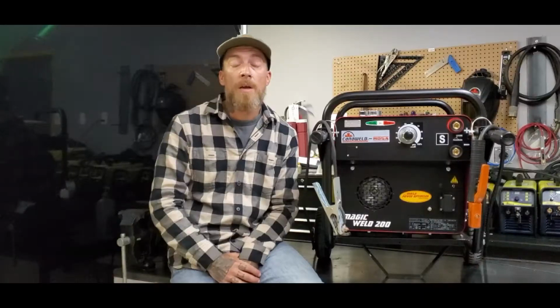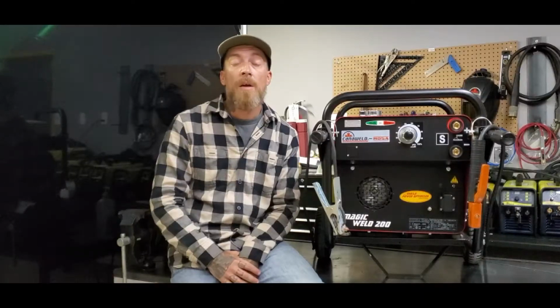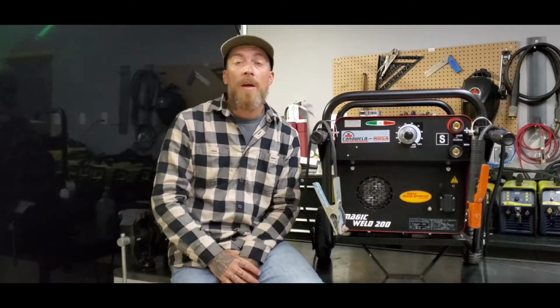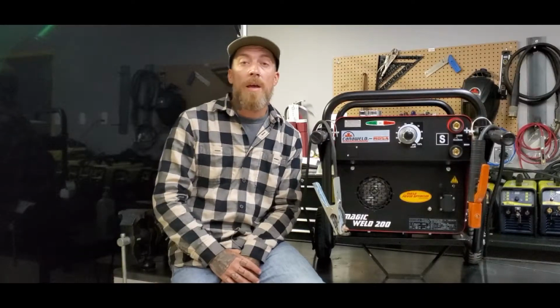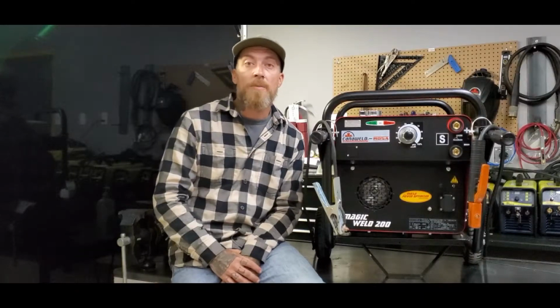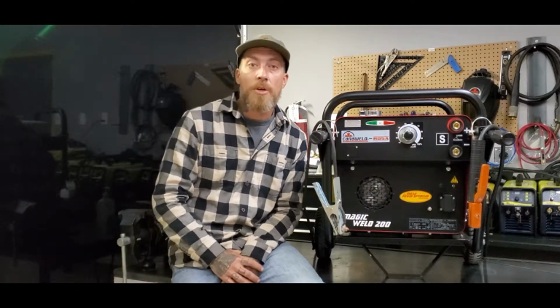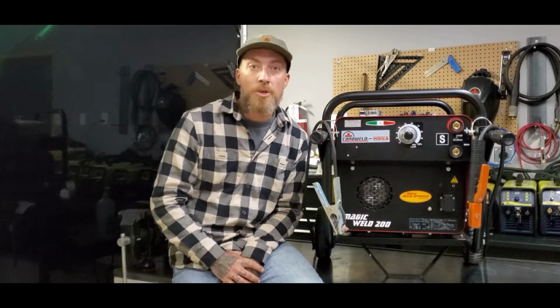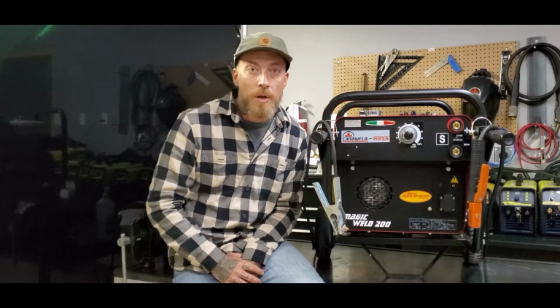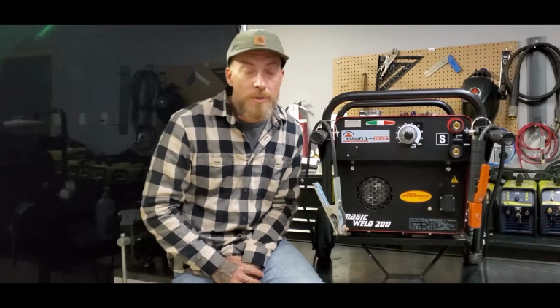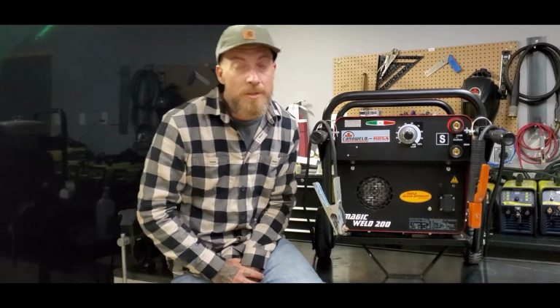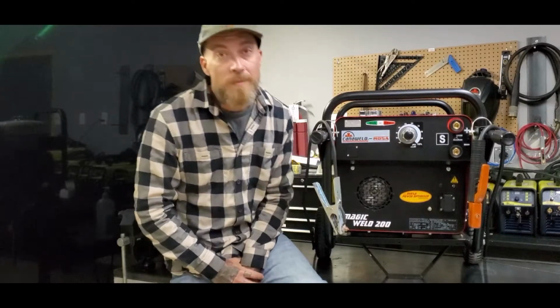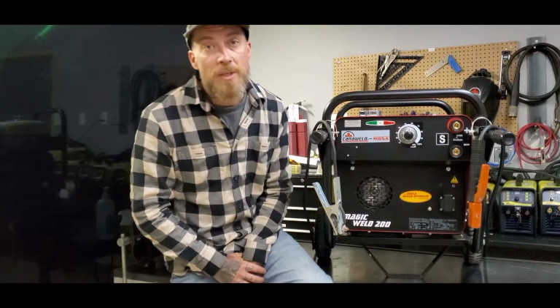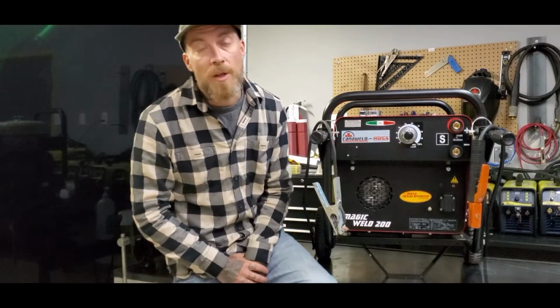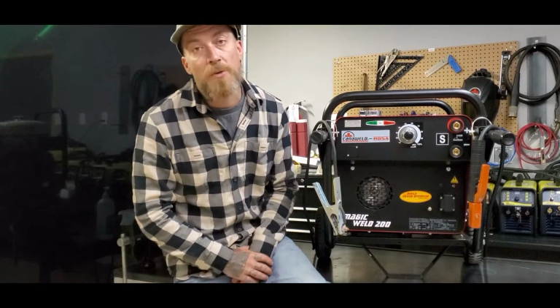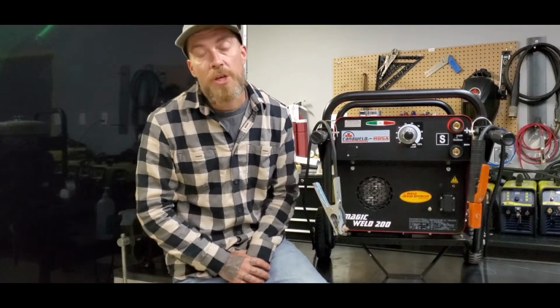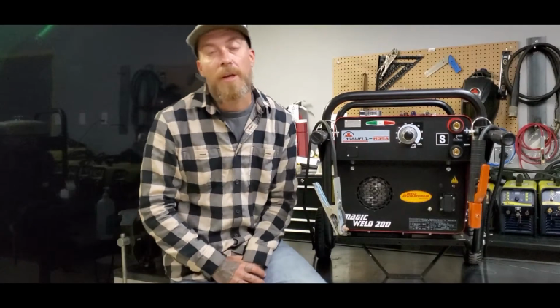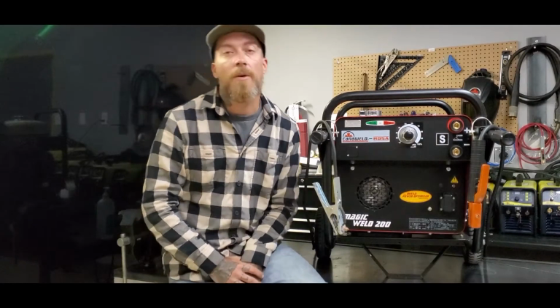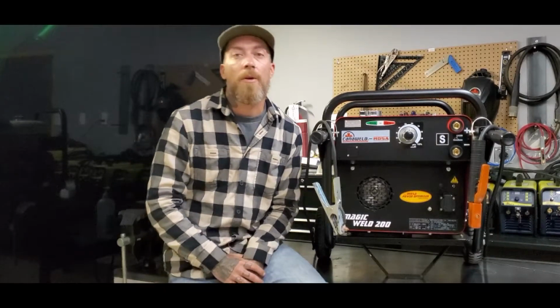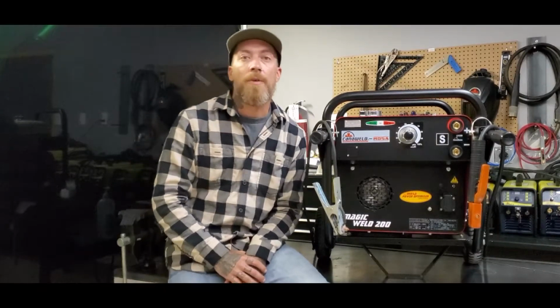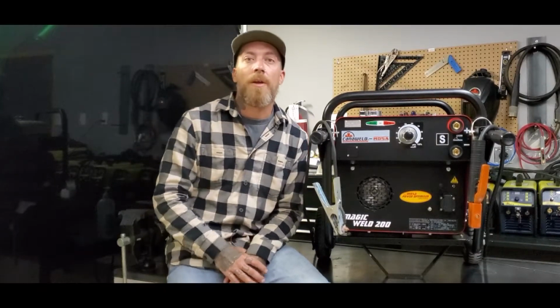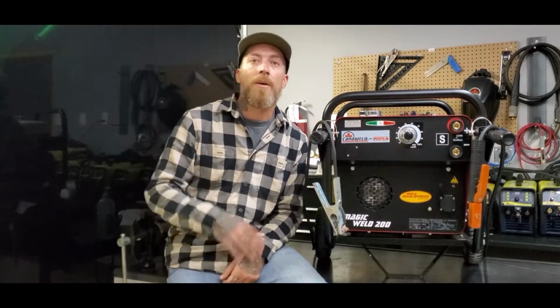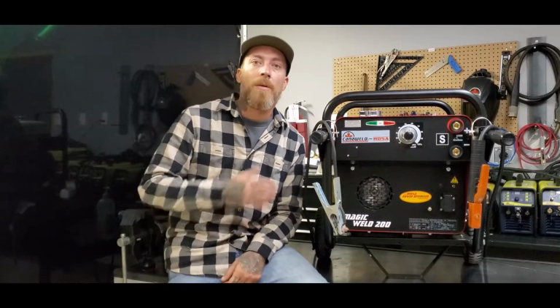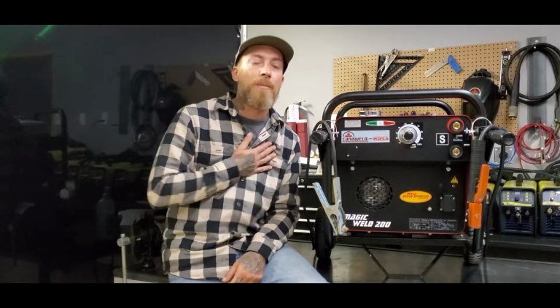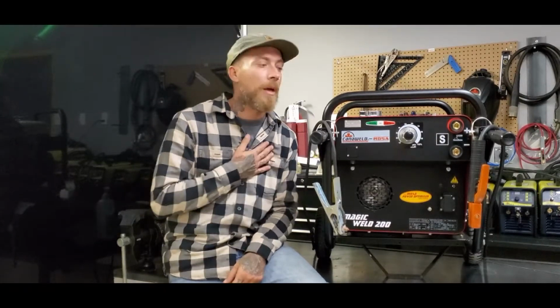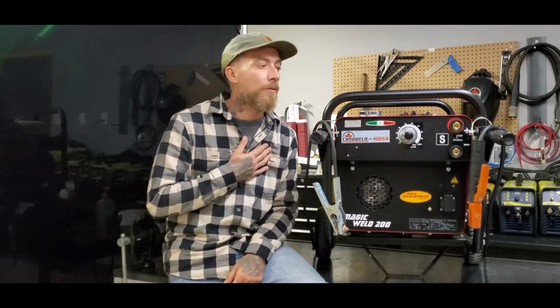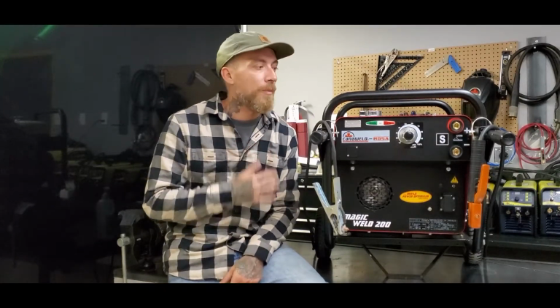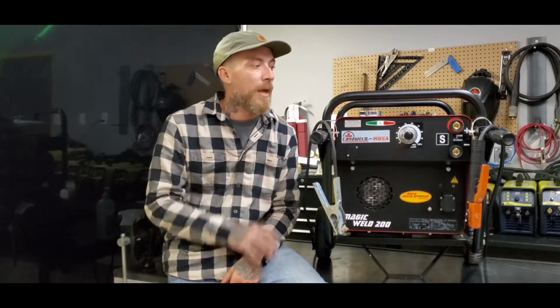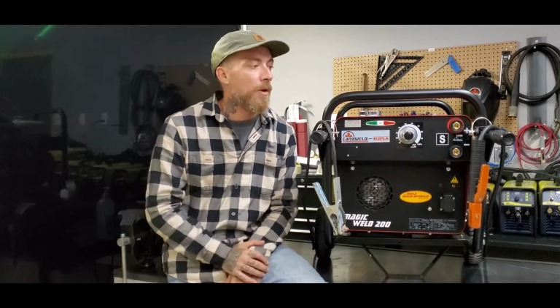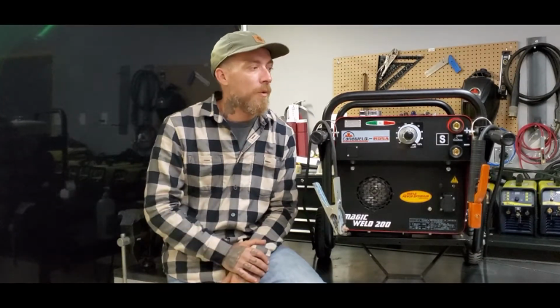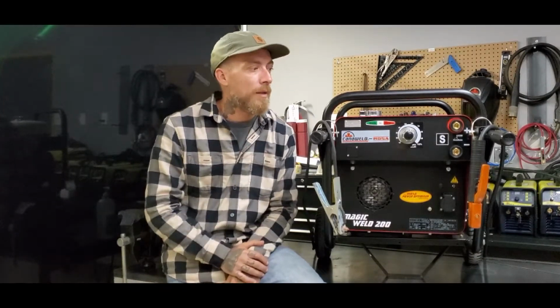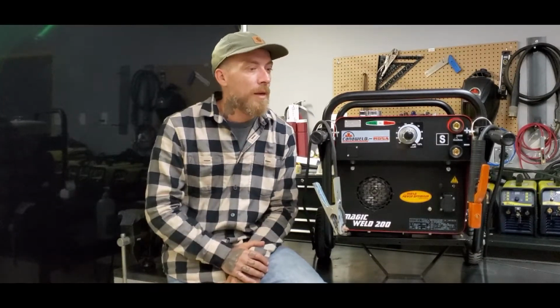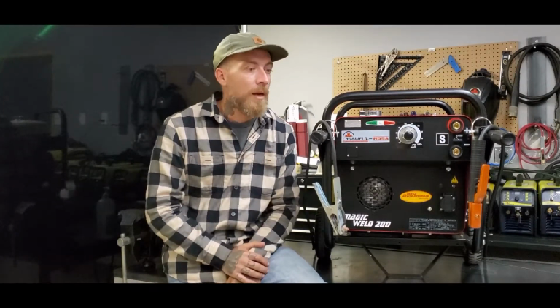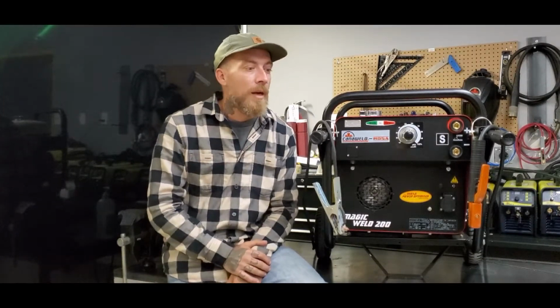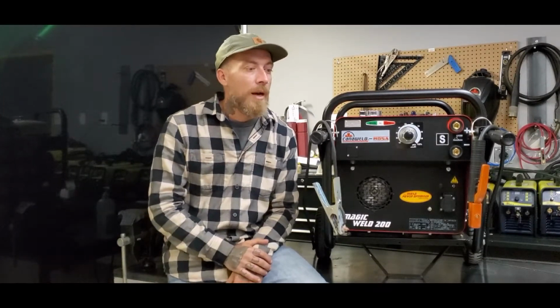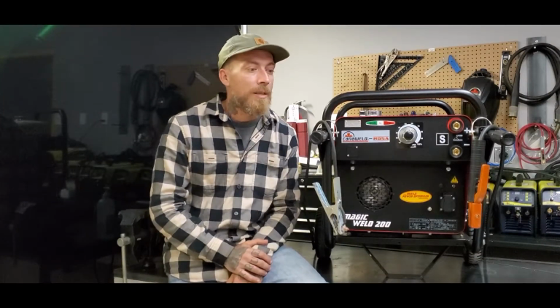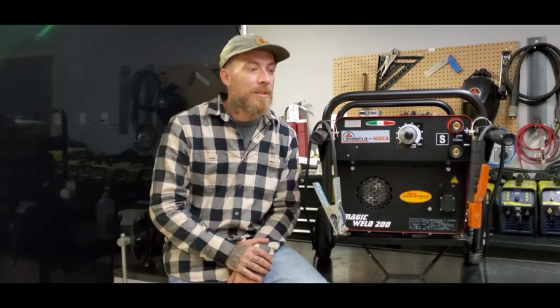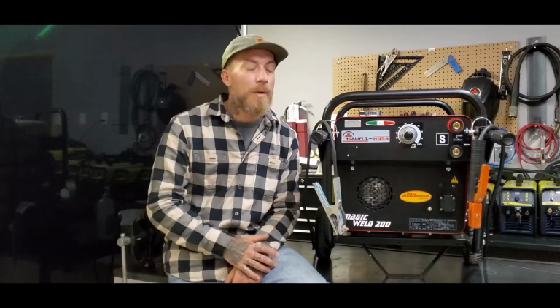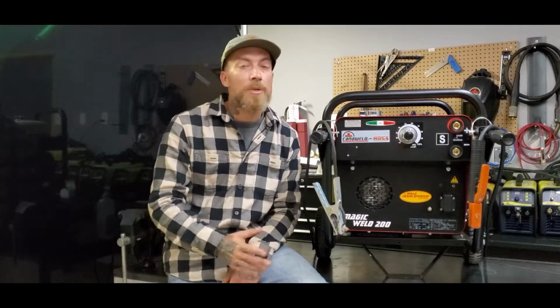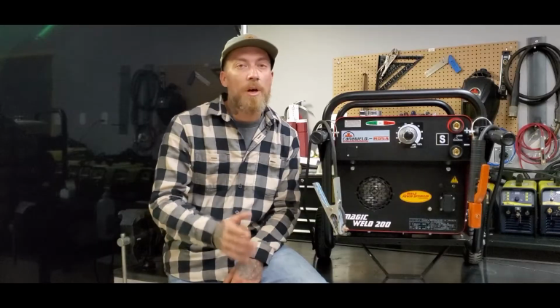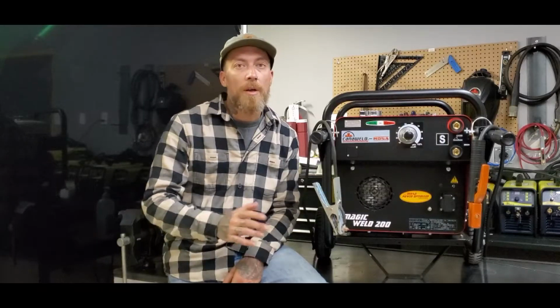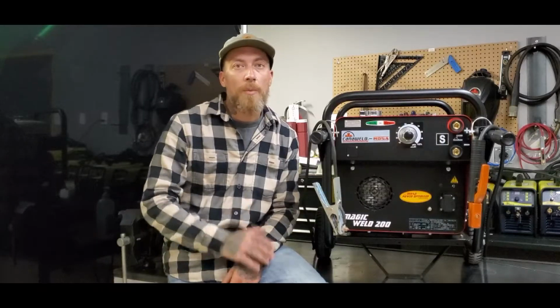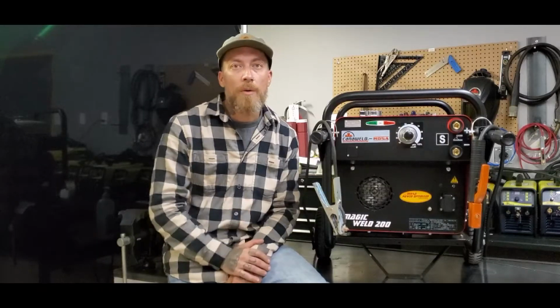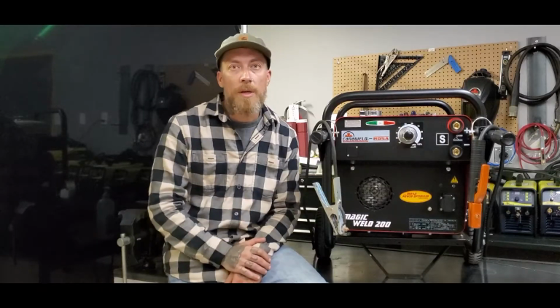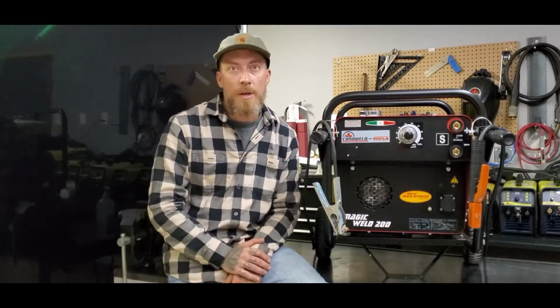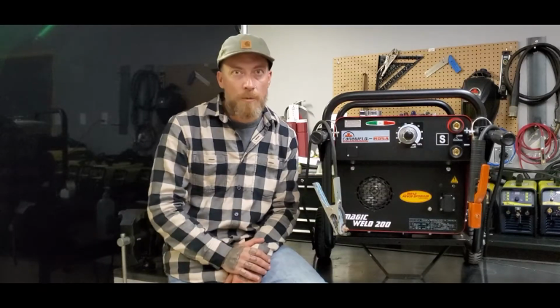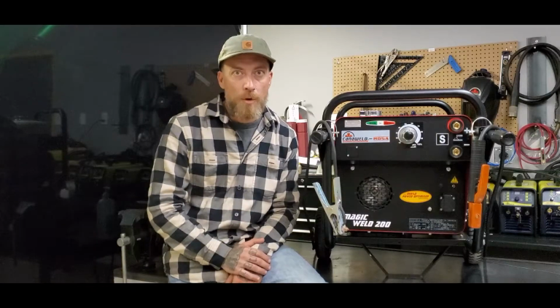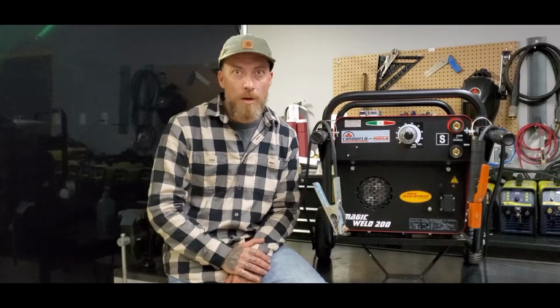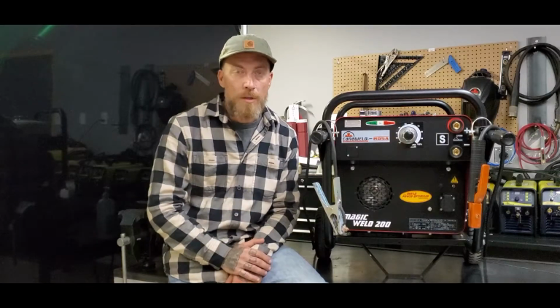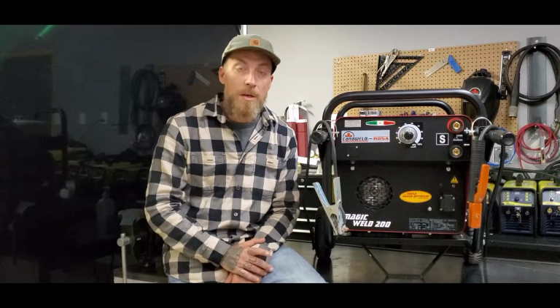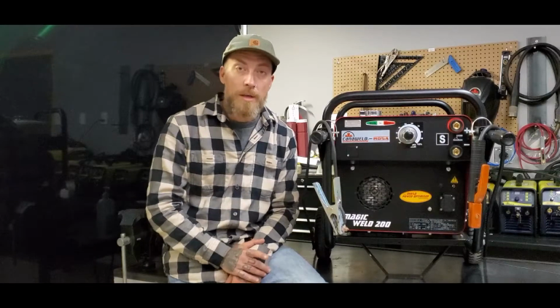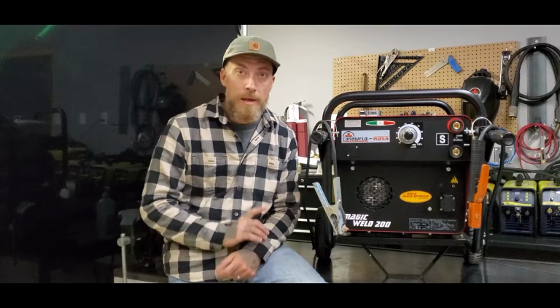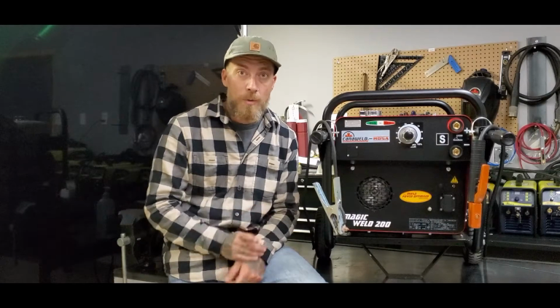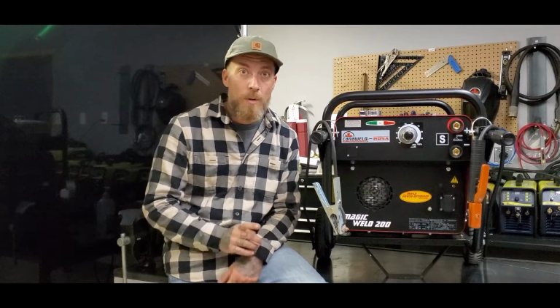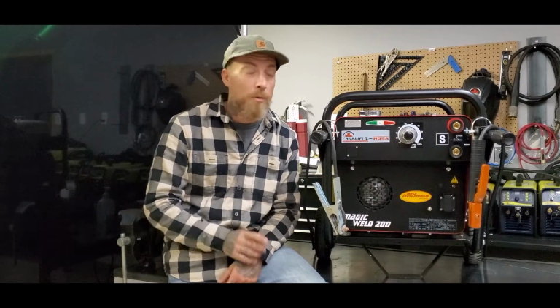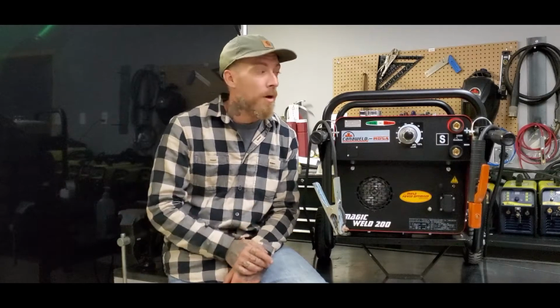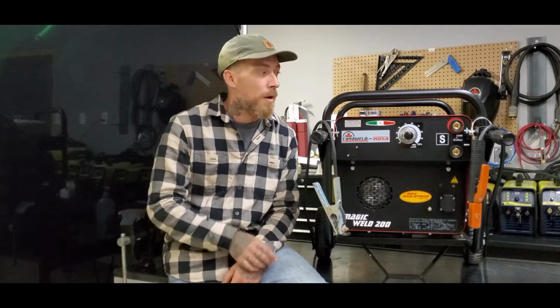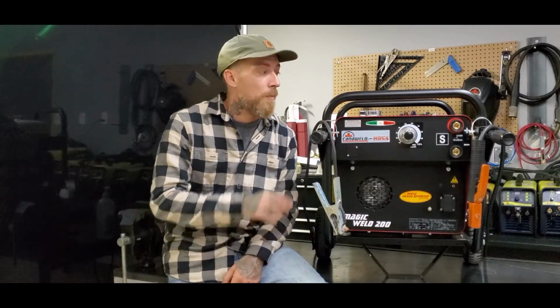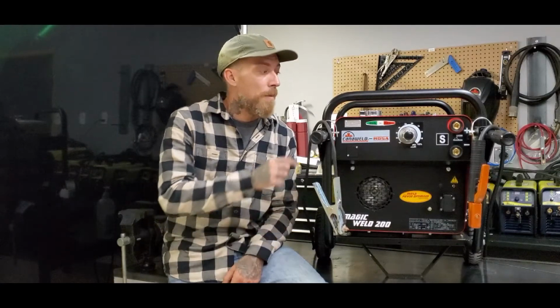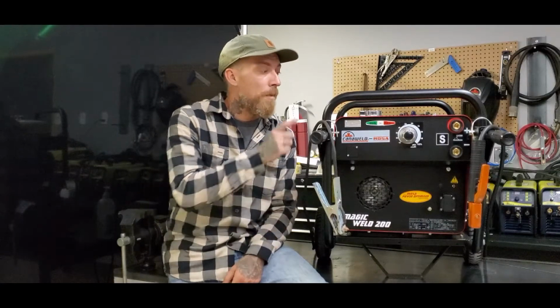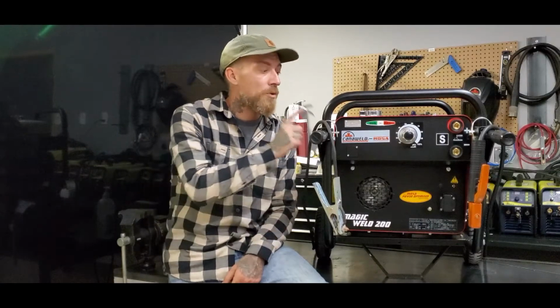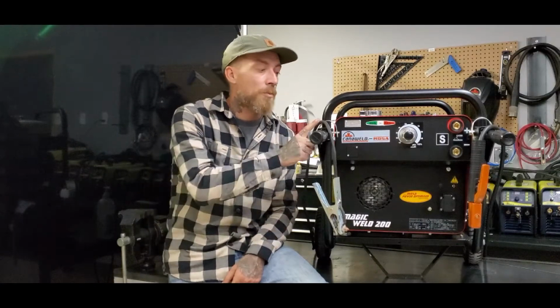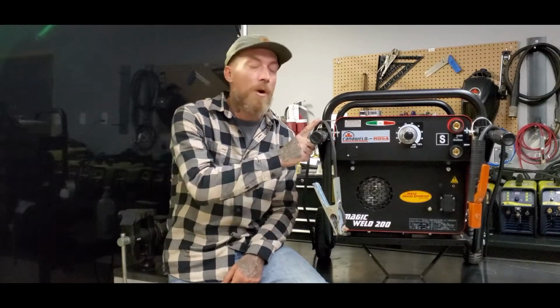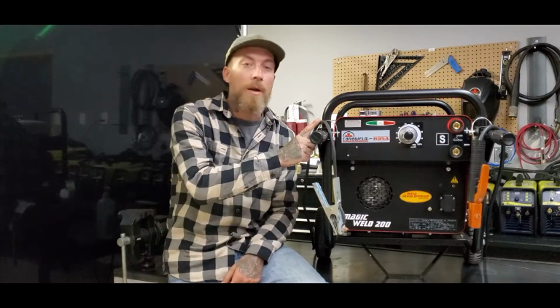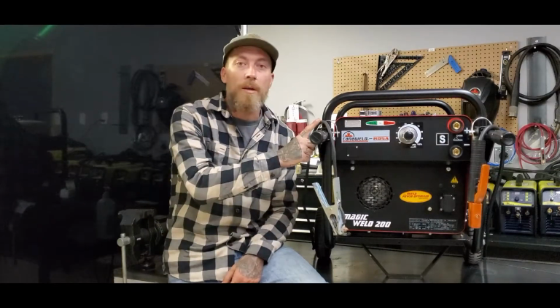Hey Amazon shoppers, thanks a lot for checking out our video. I'm Nick from CannaWeld. Today we're talking about a different product — not a CannaWeld product, but a Moza product.